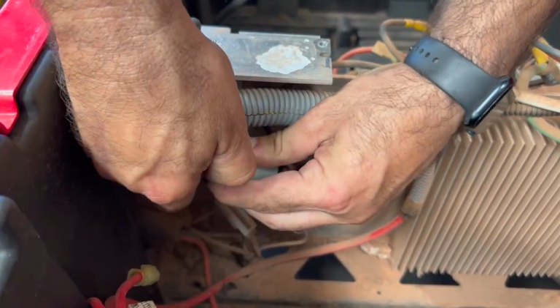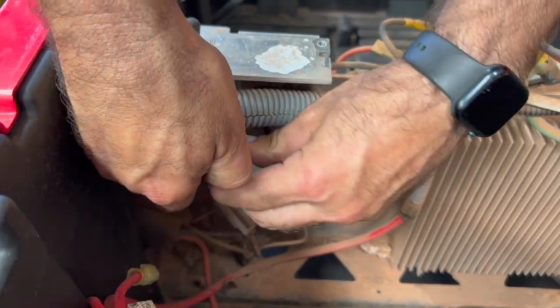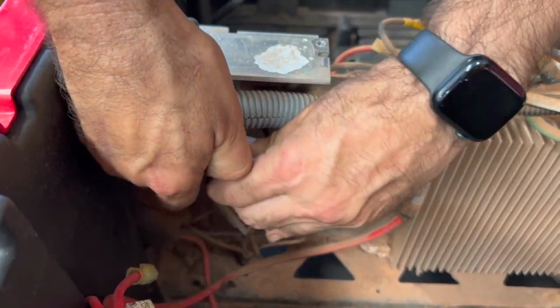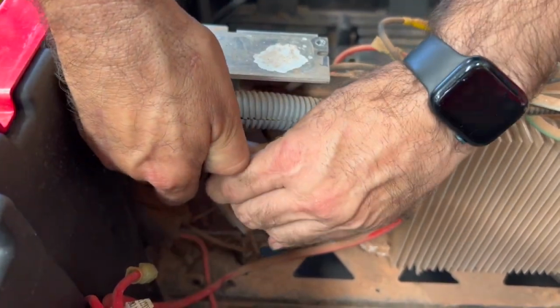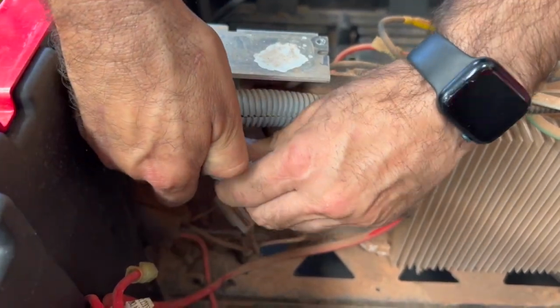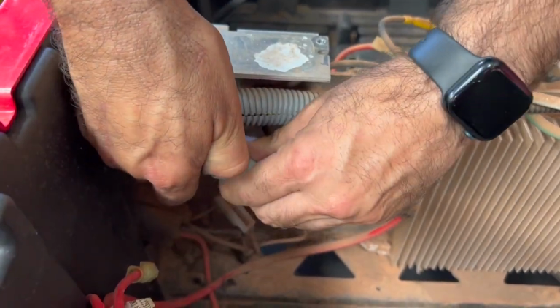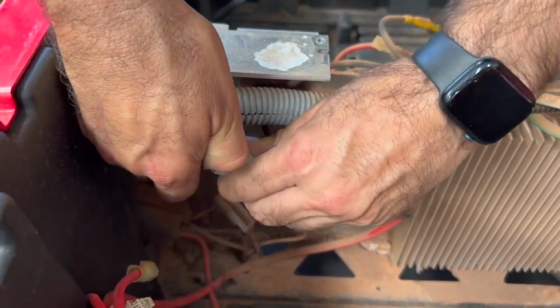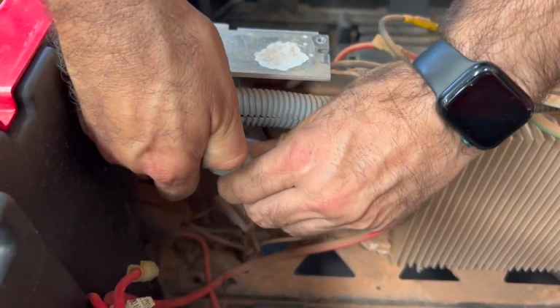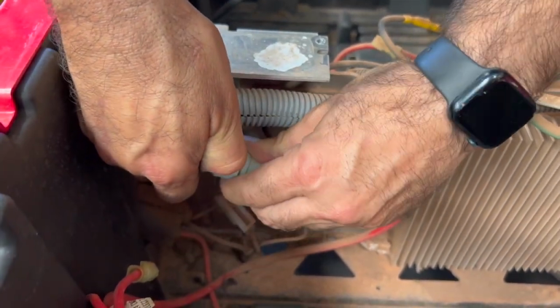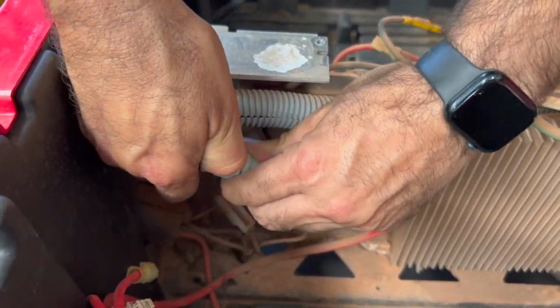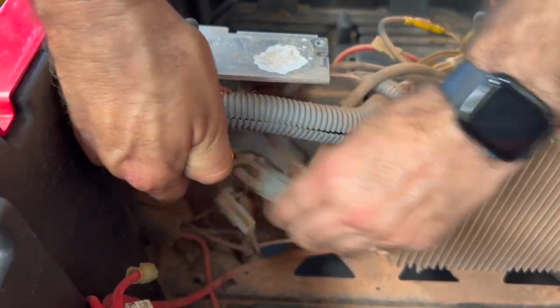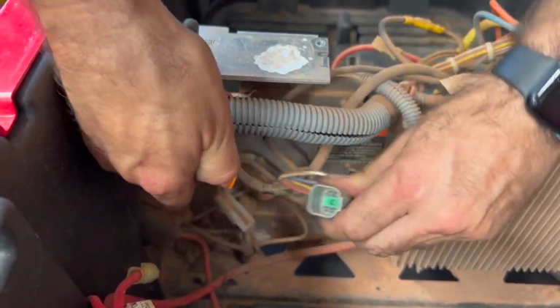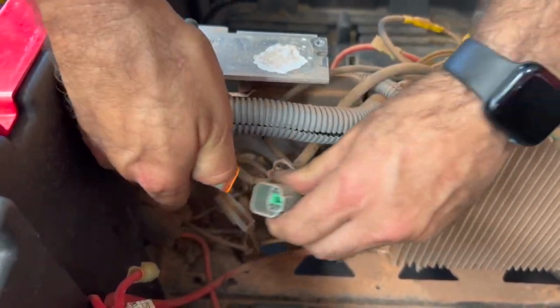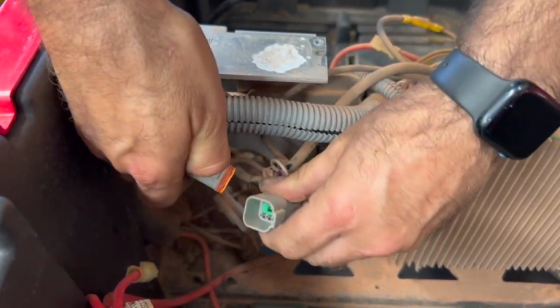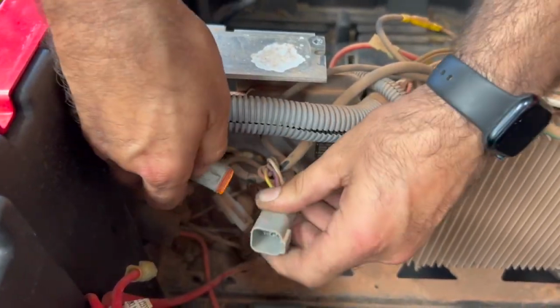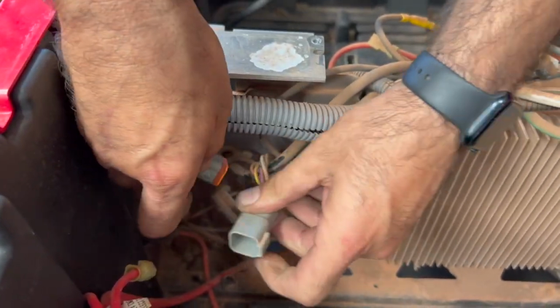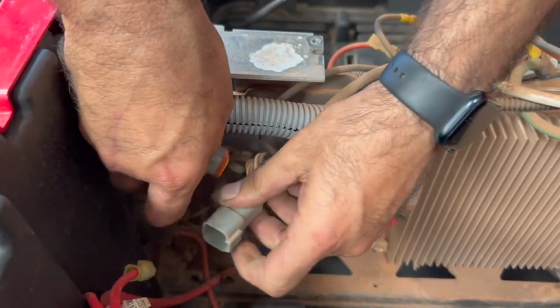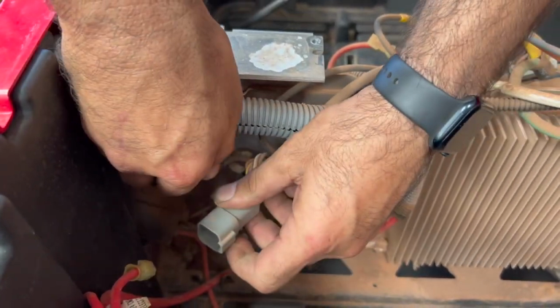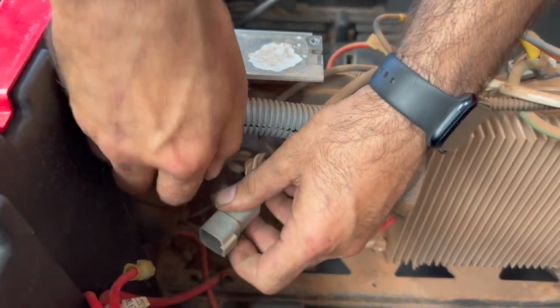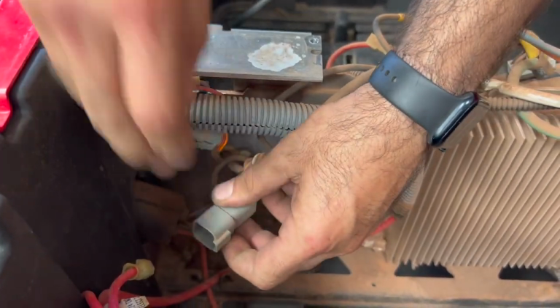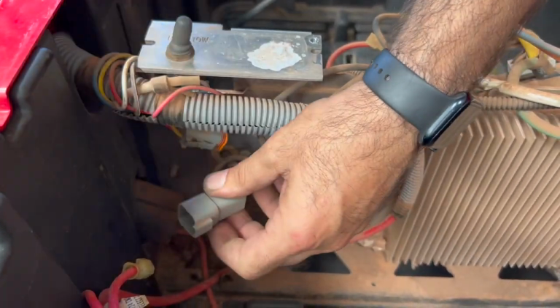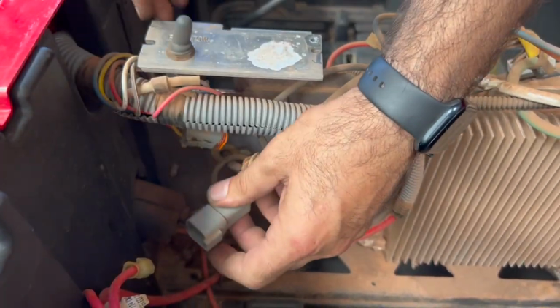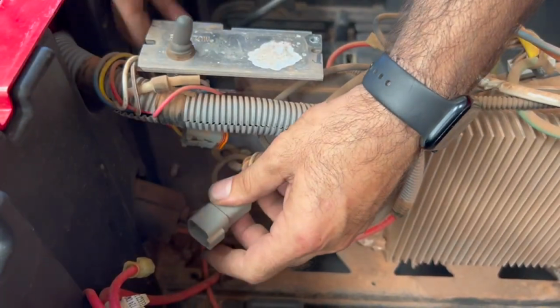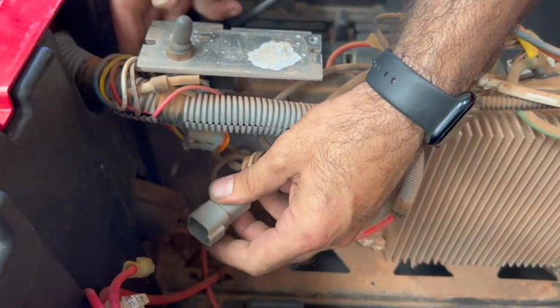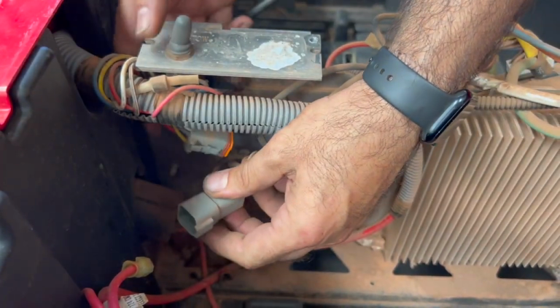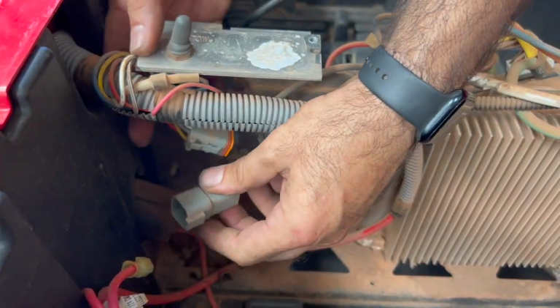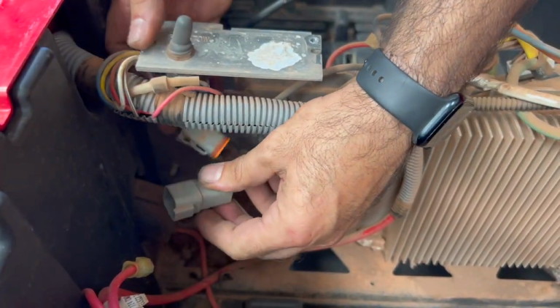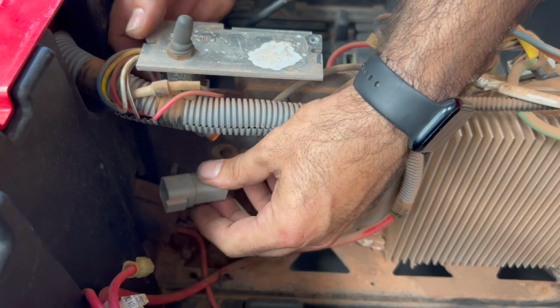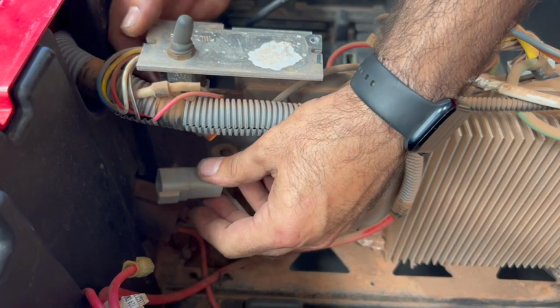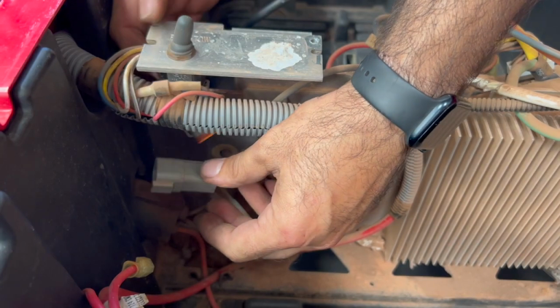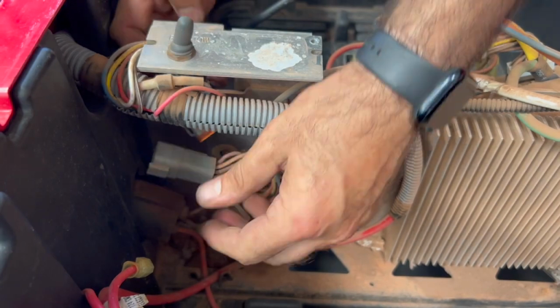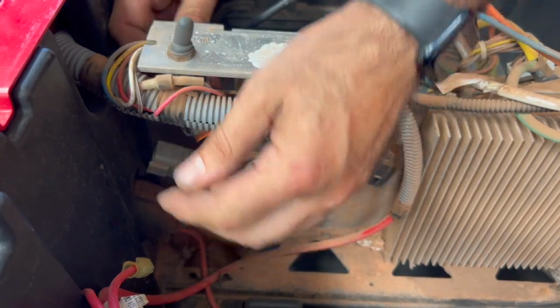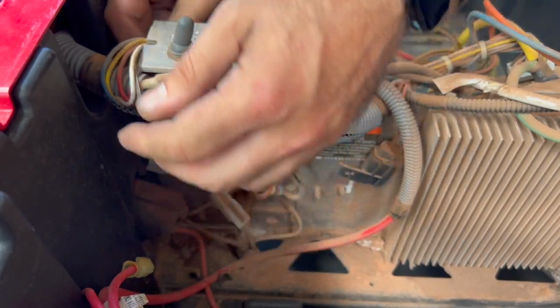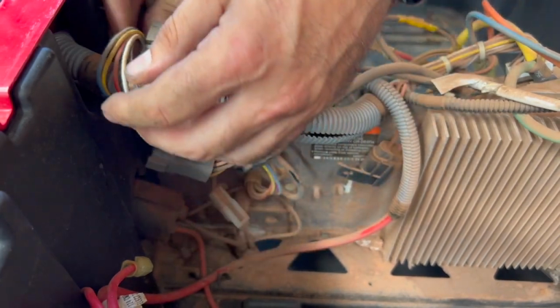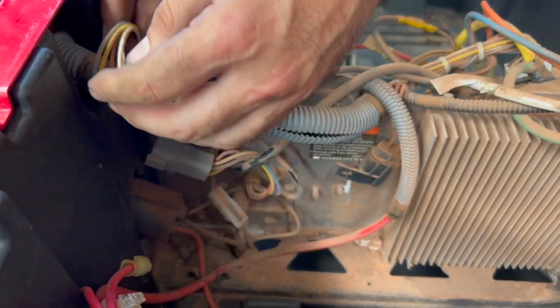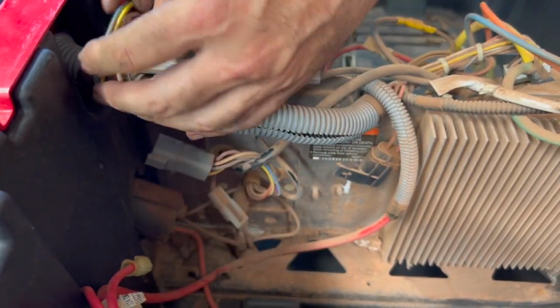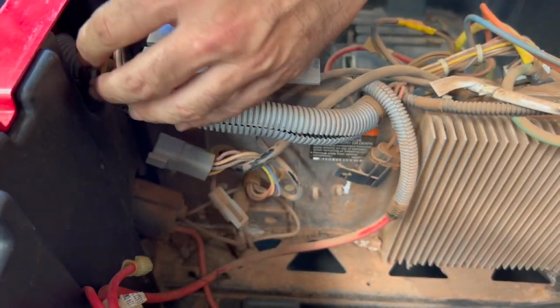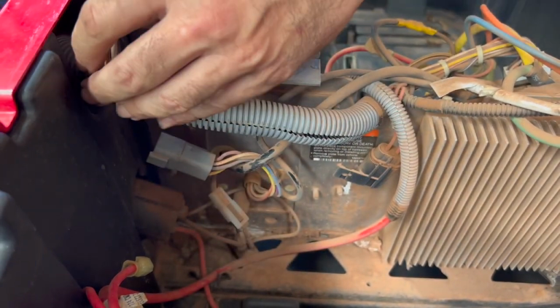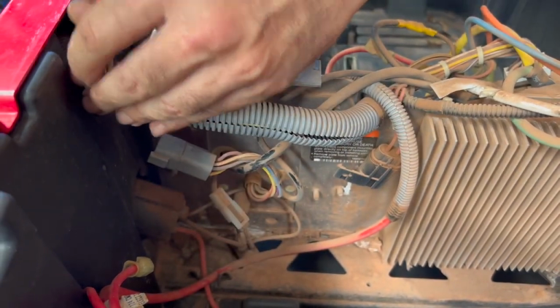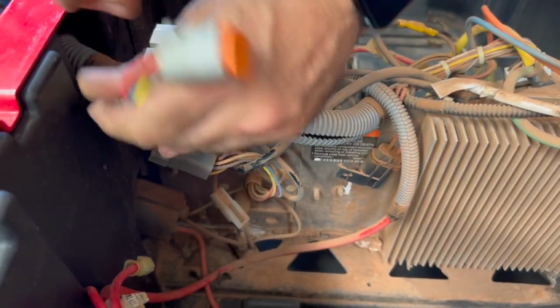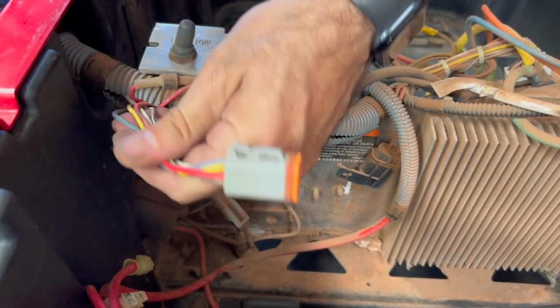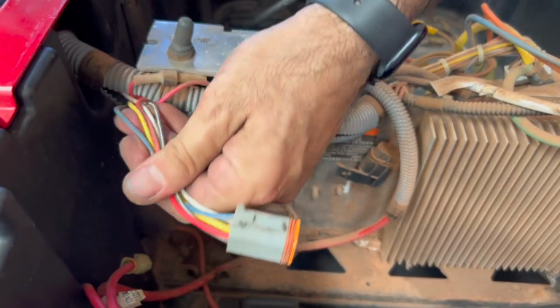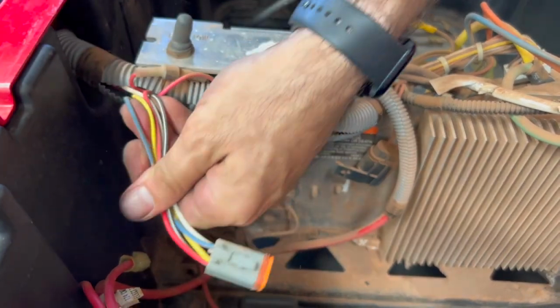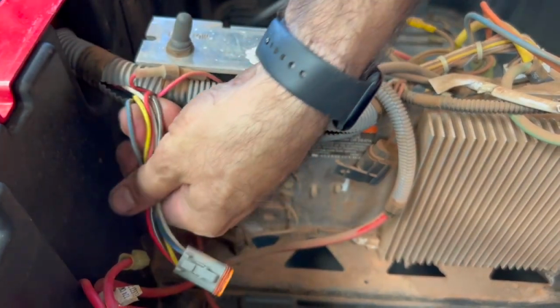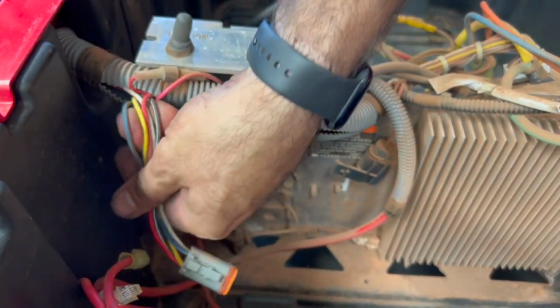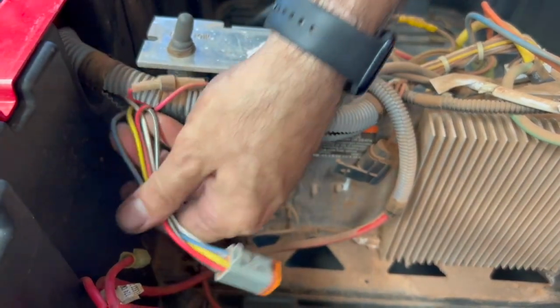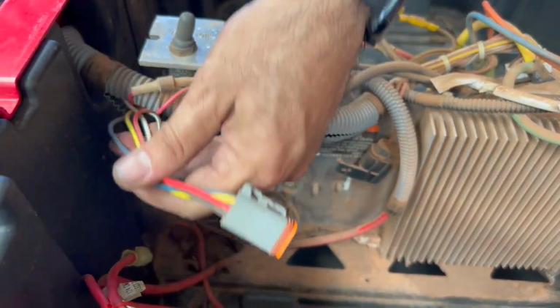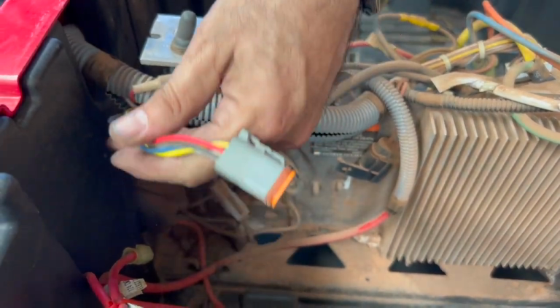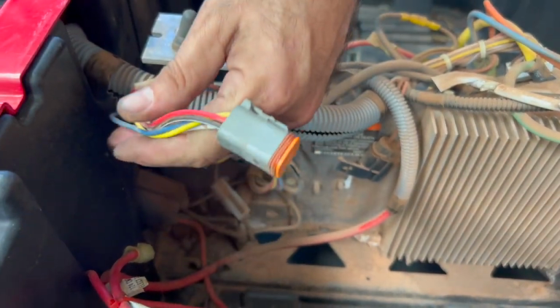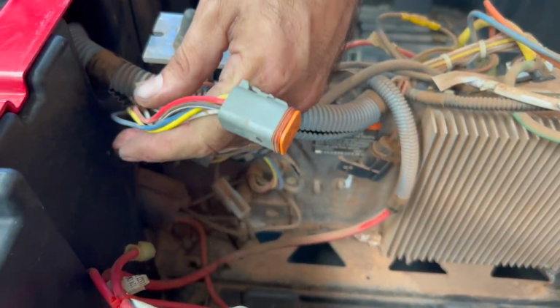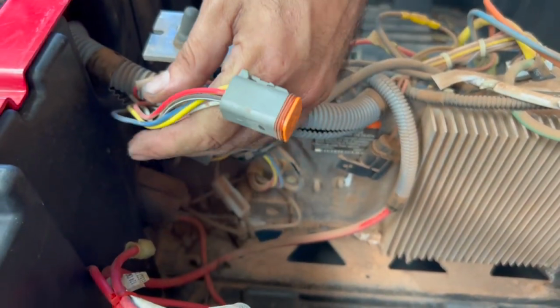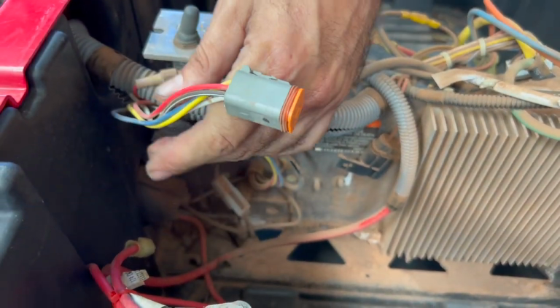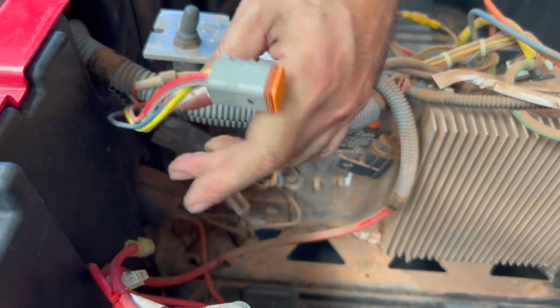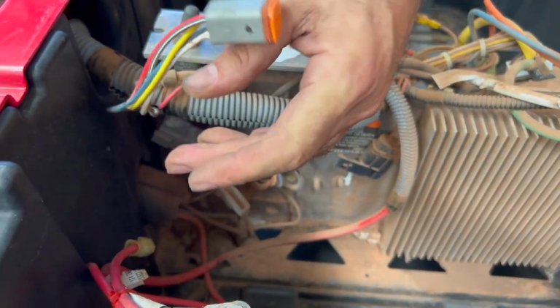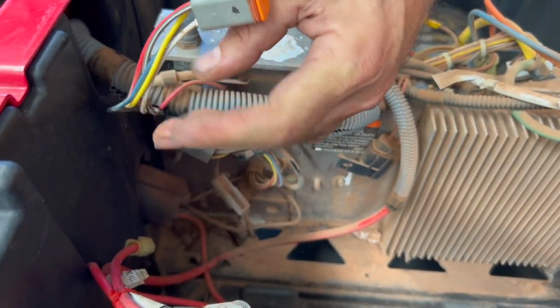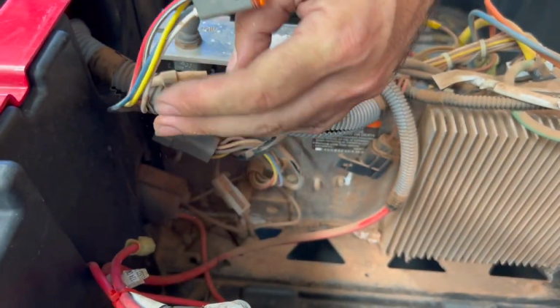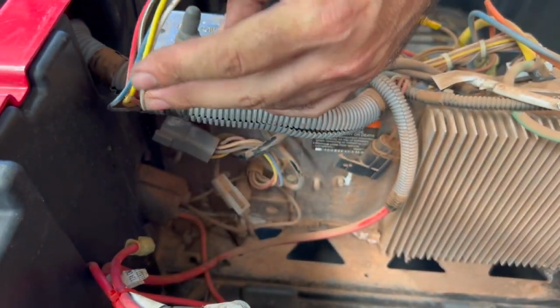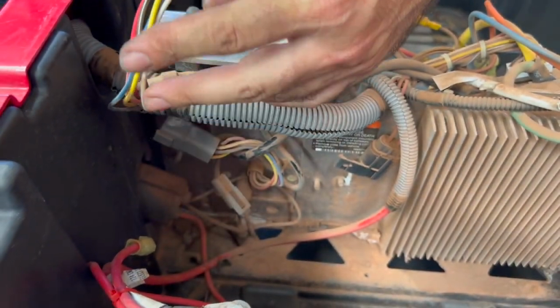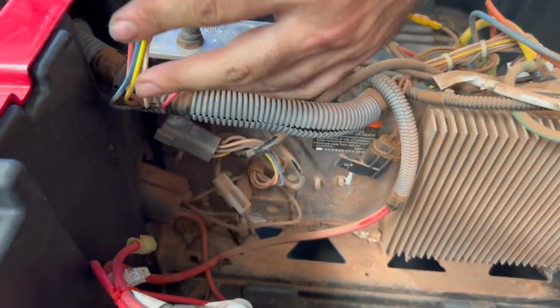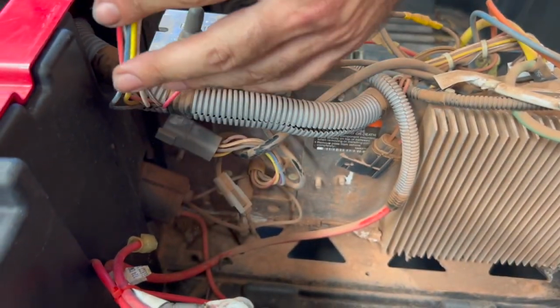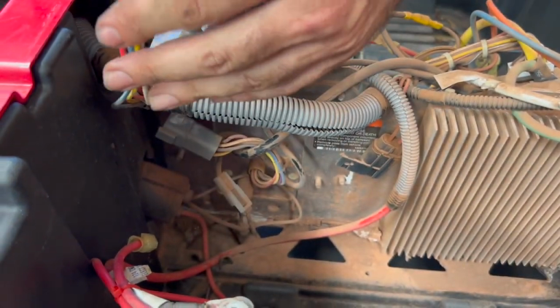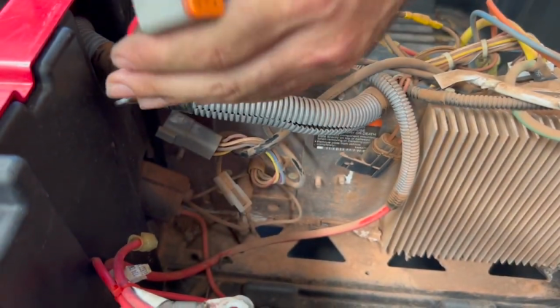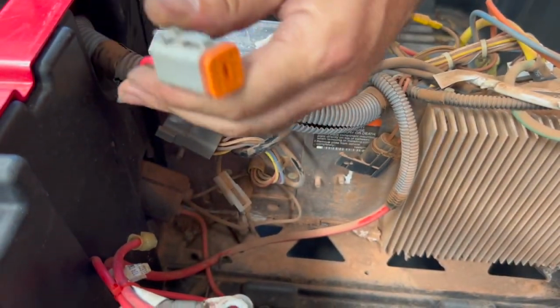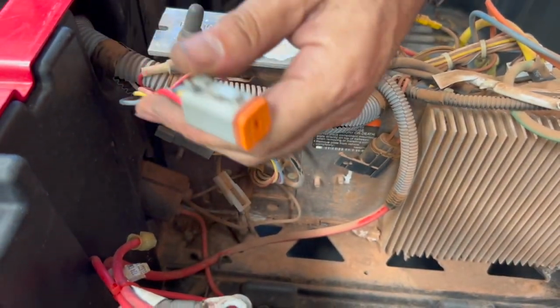Locate the blue and white wires on the loom side of the connector as shown. These are the only two wires we will be working with on this connector.